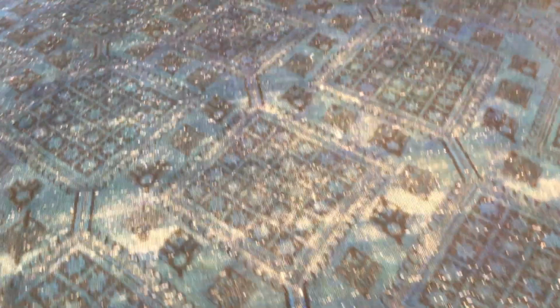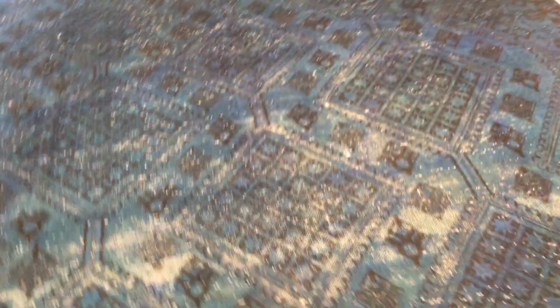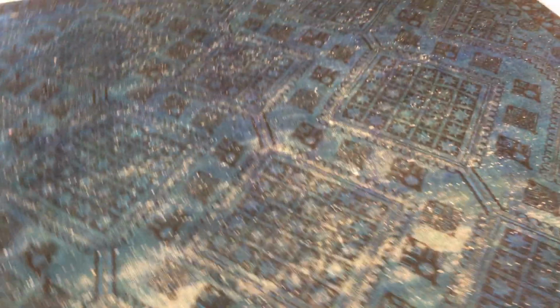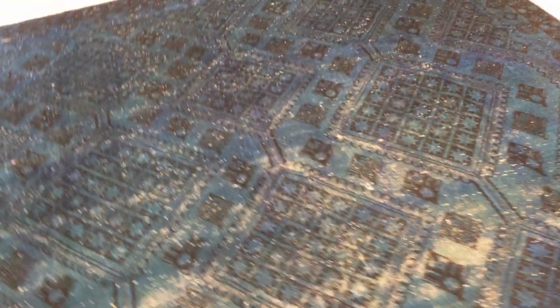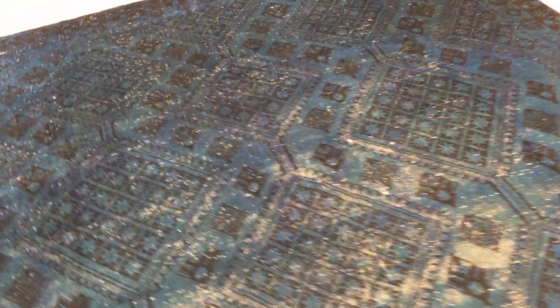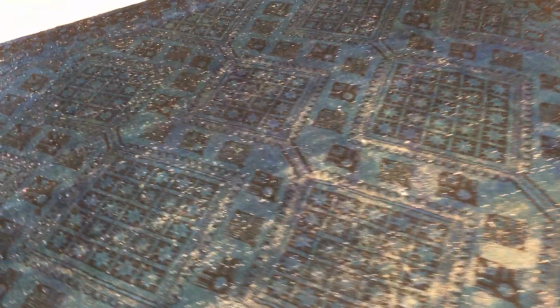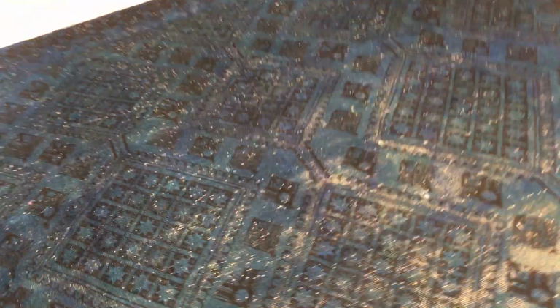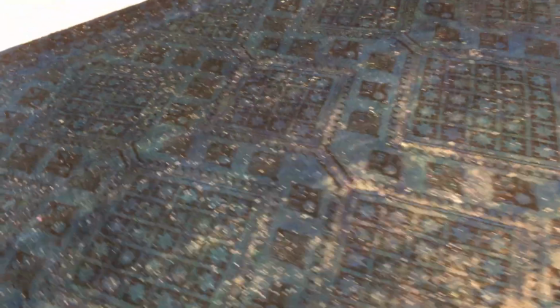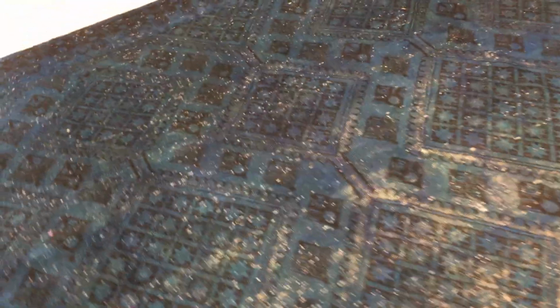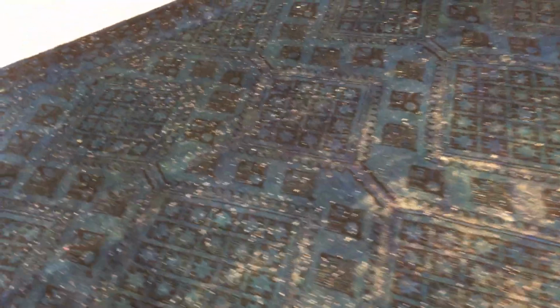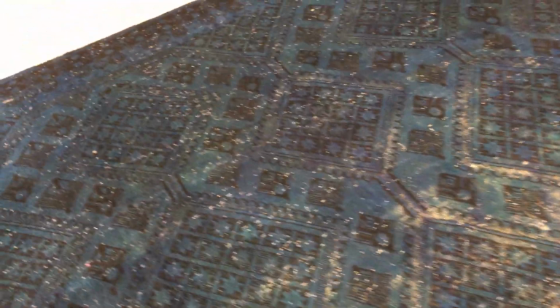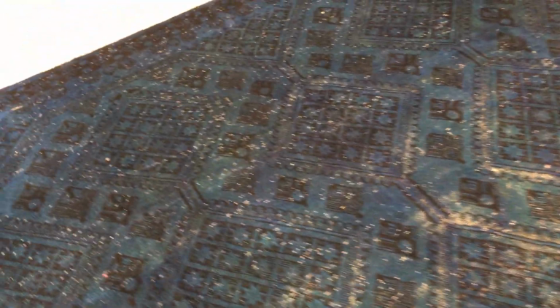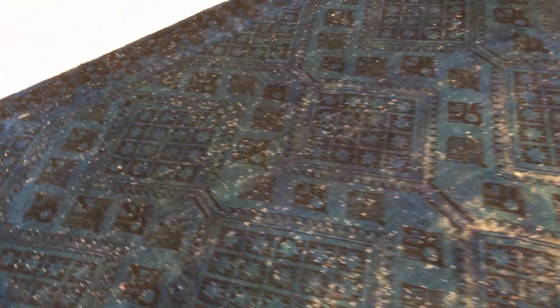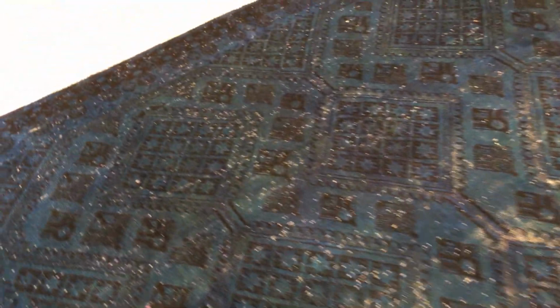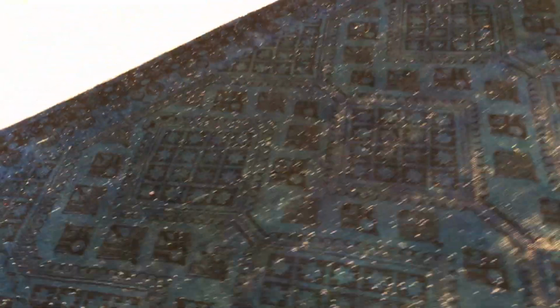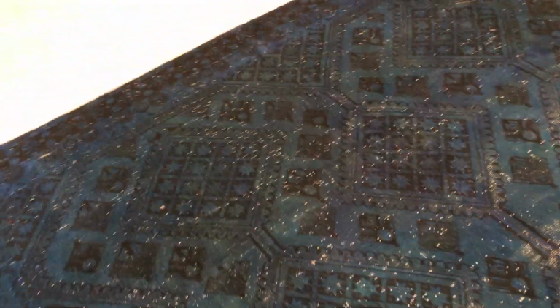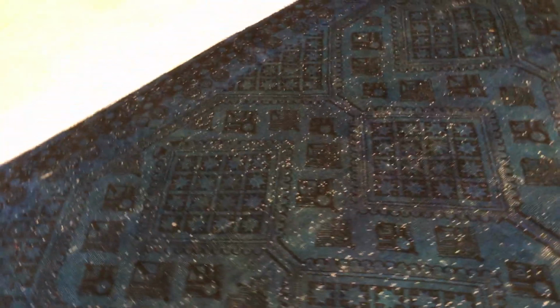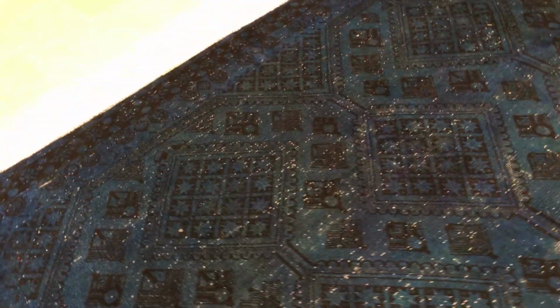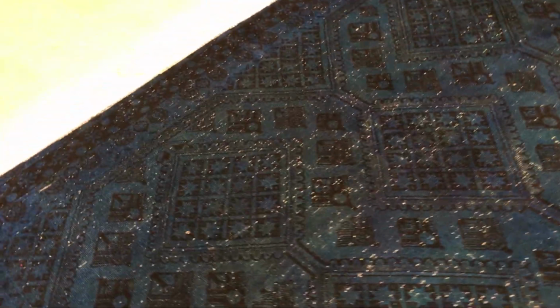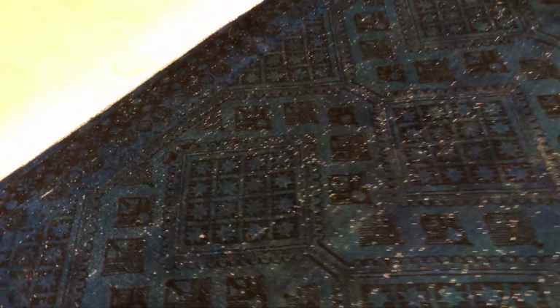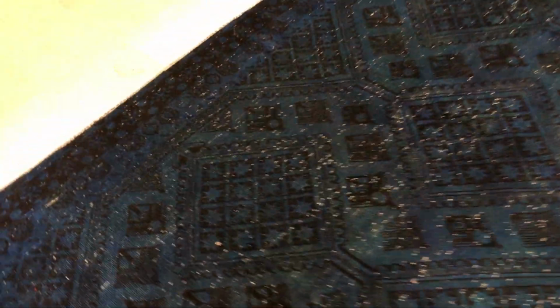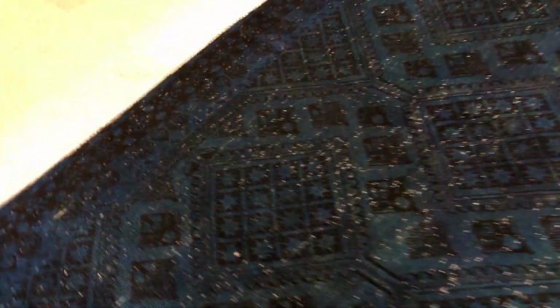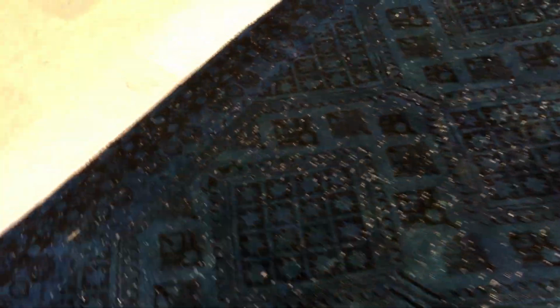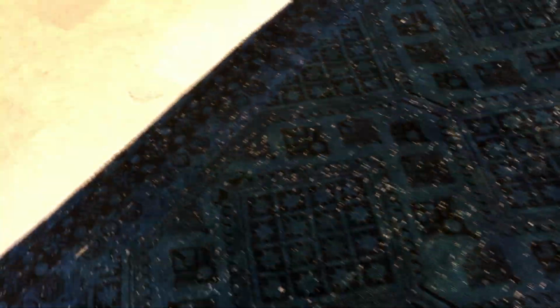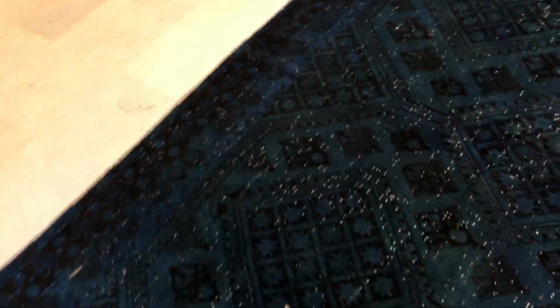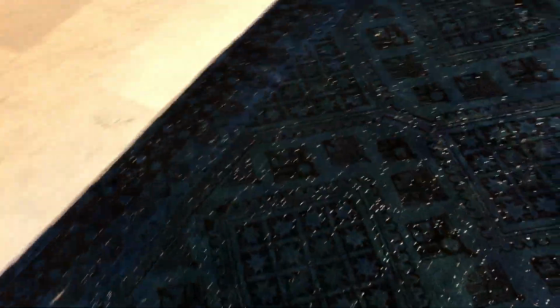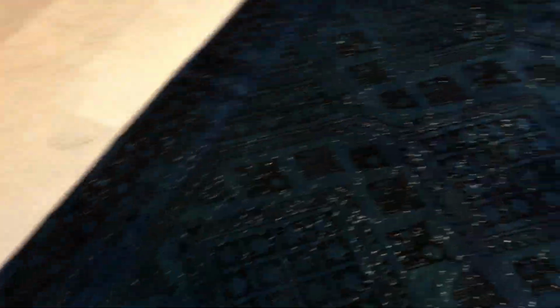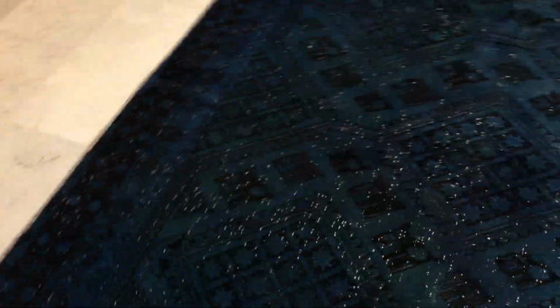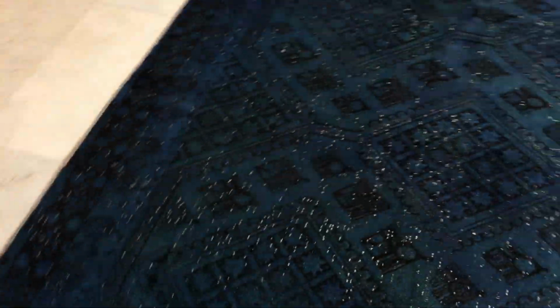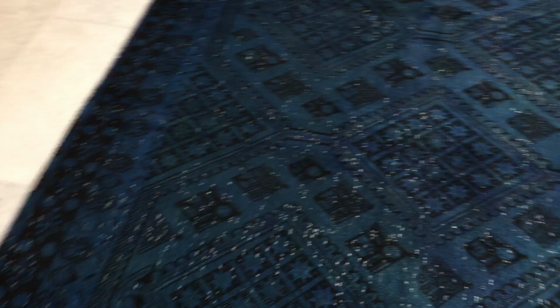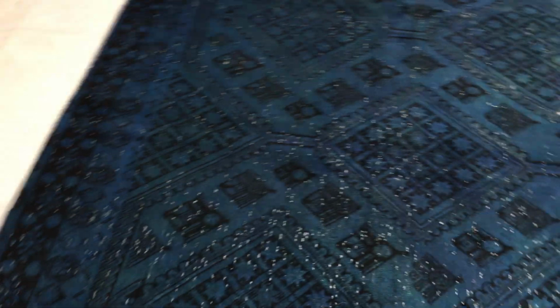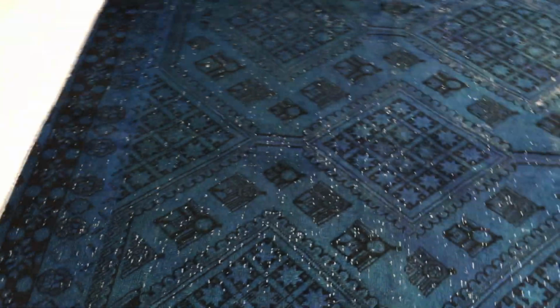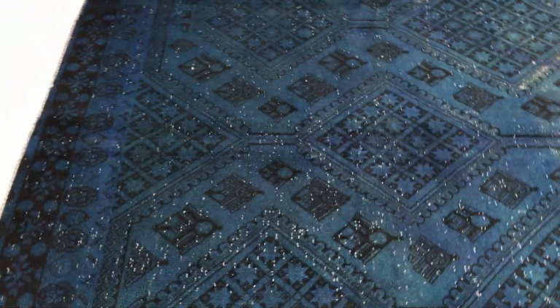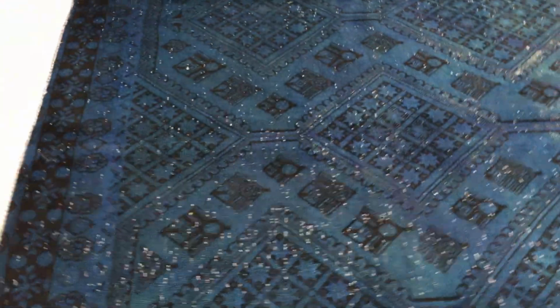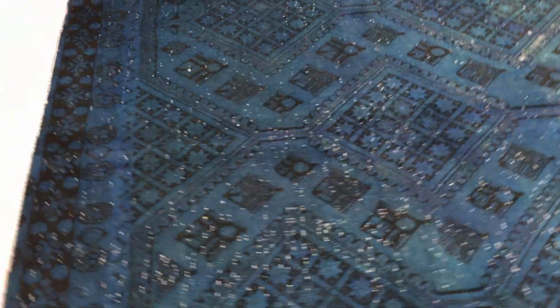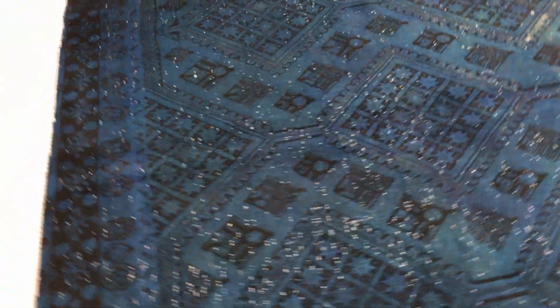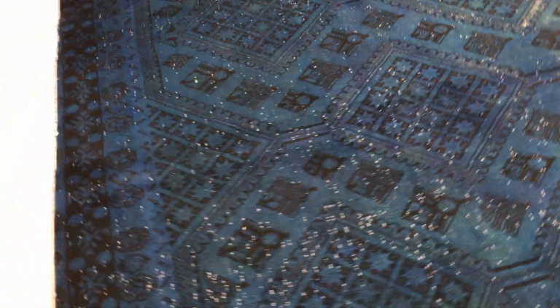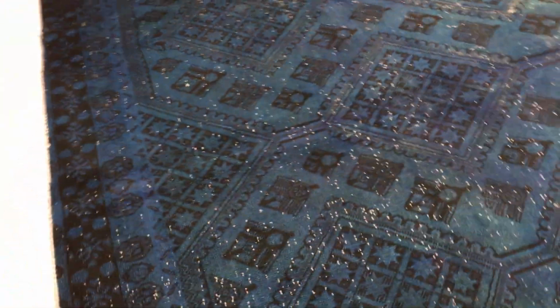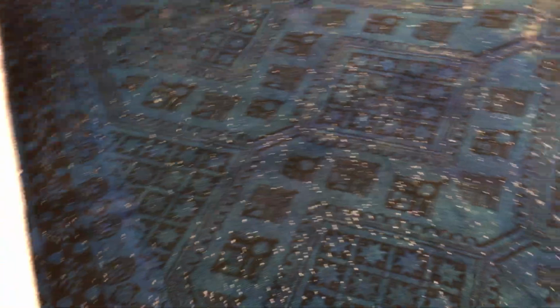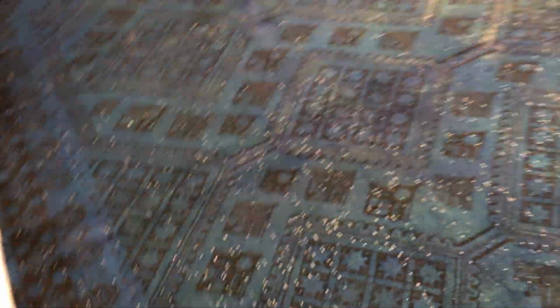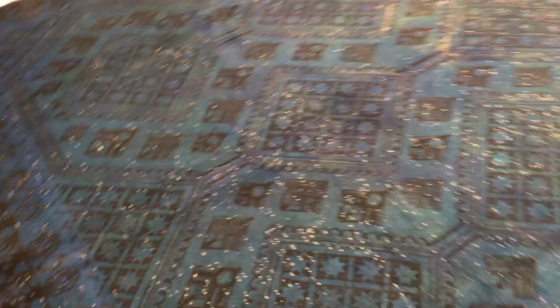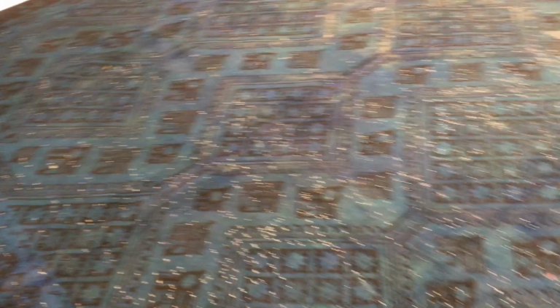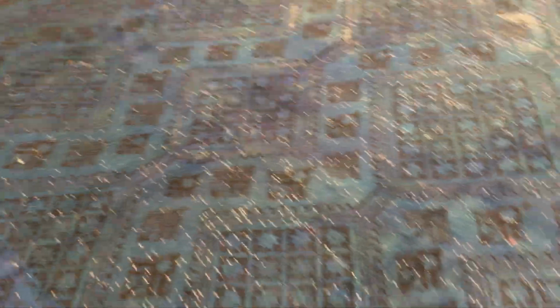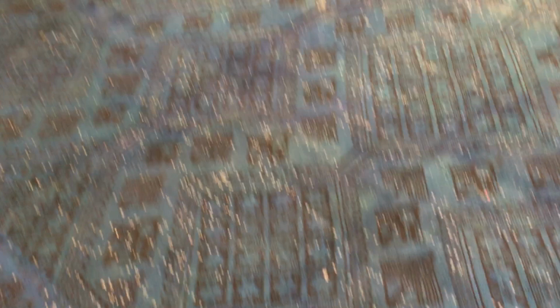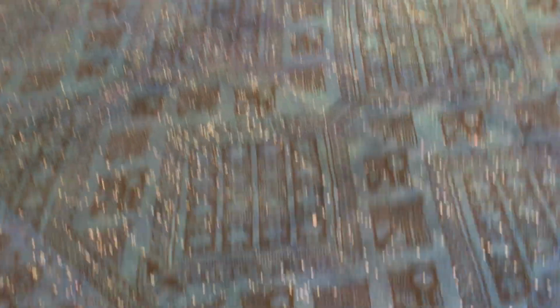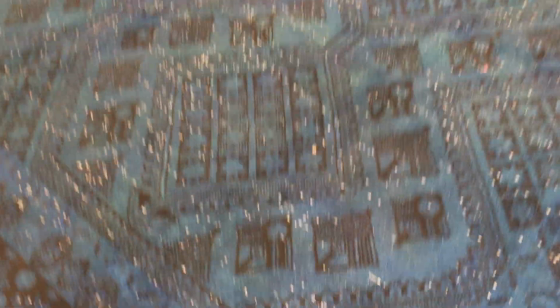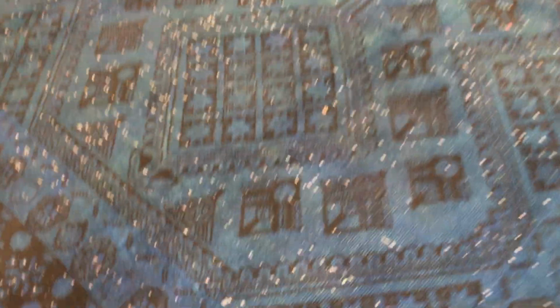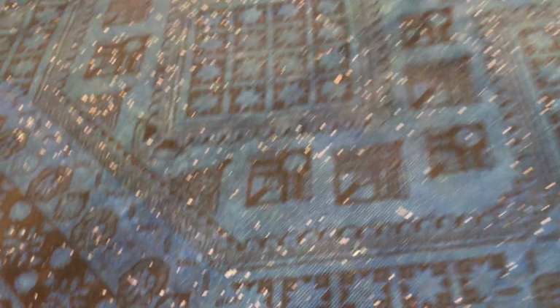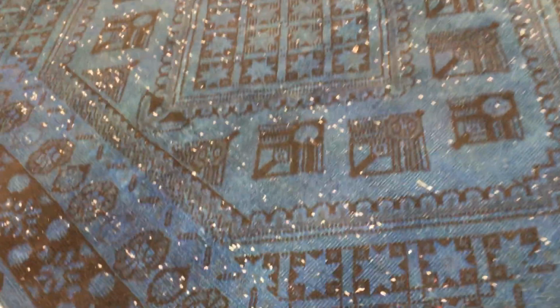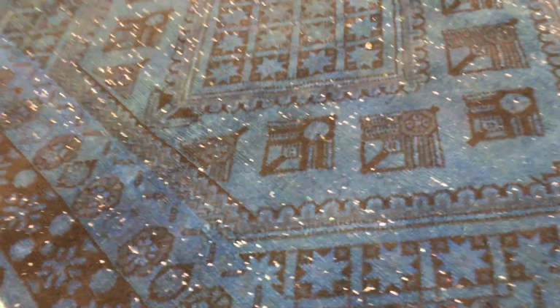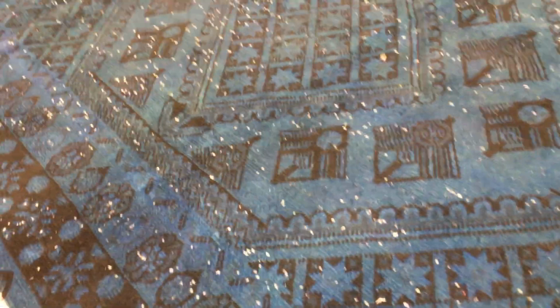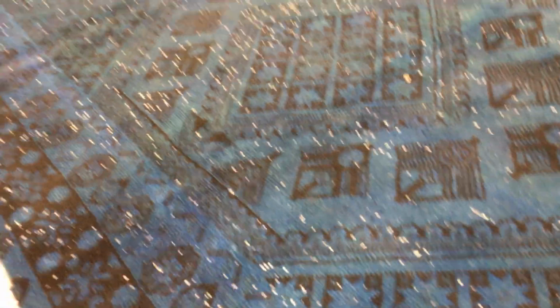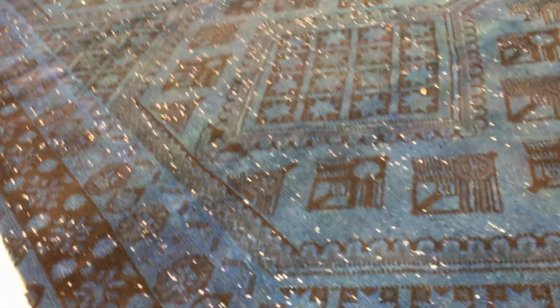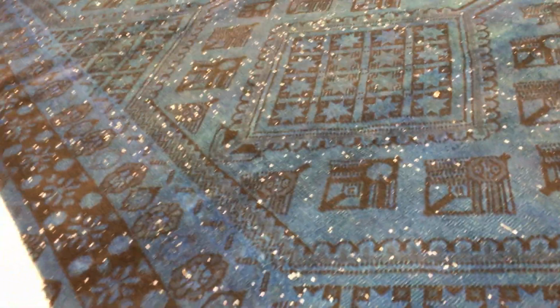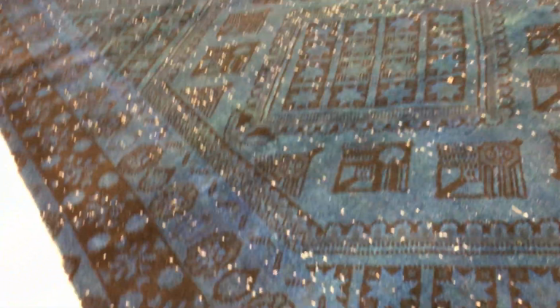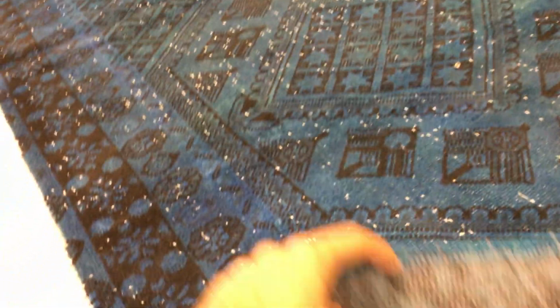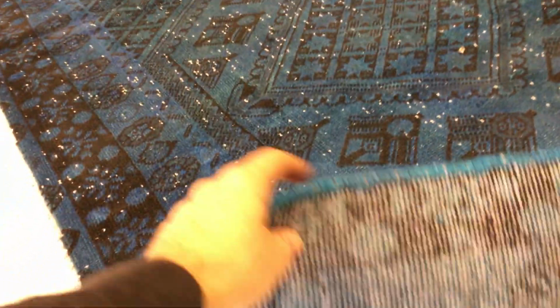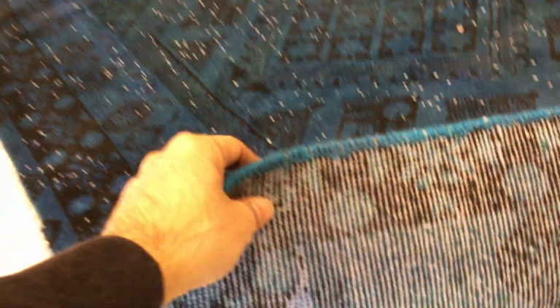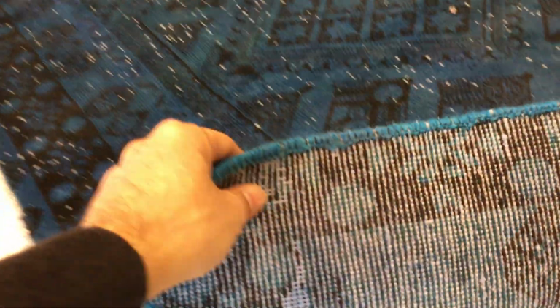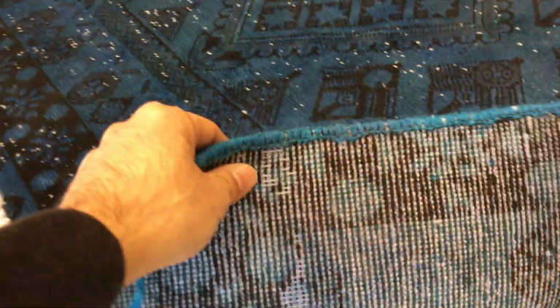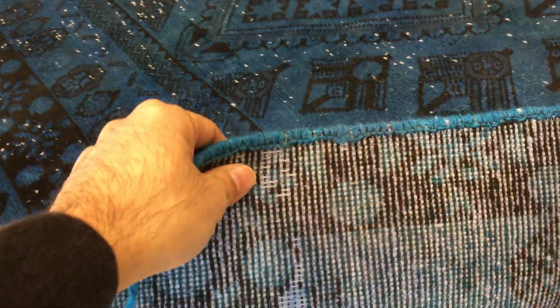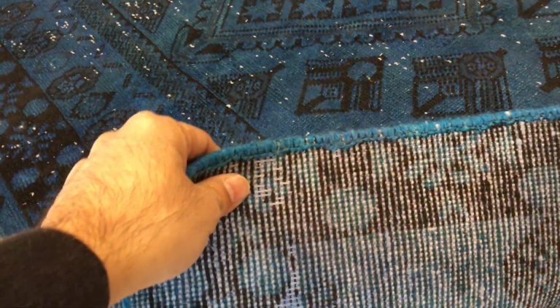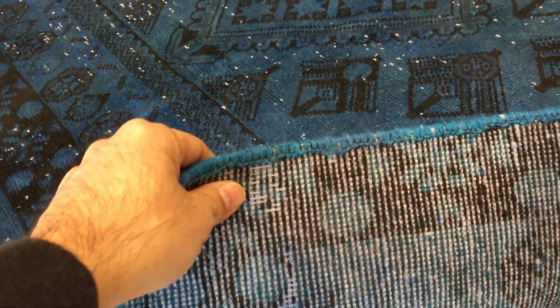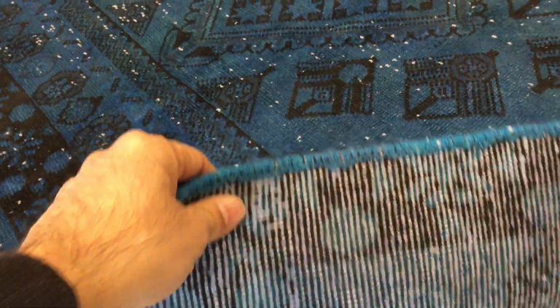The feel and touch of this carpet is soft on the hand, even though it's been very nicely shaven. On the back, you can see the Persian handmade knots.